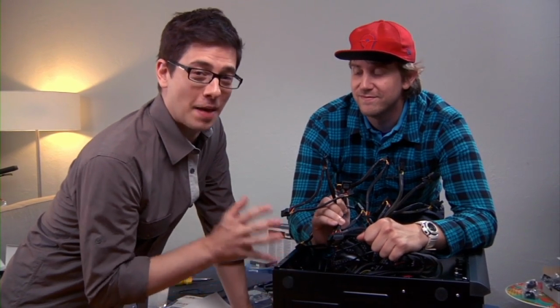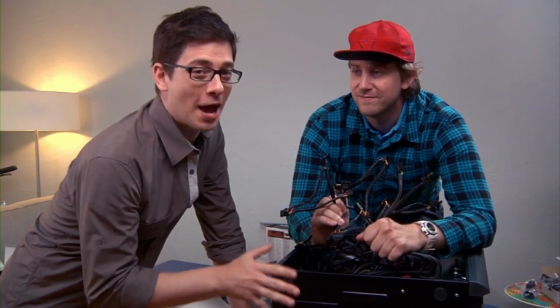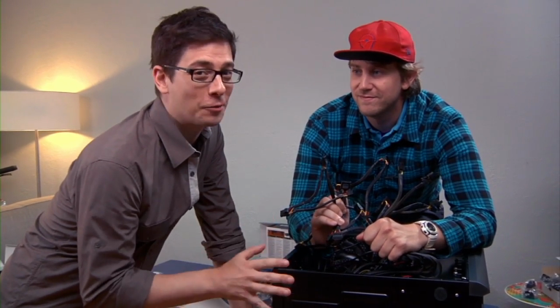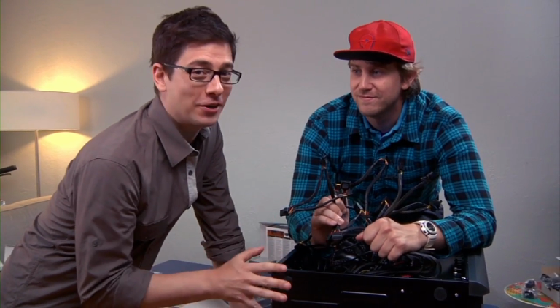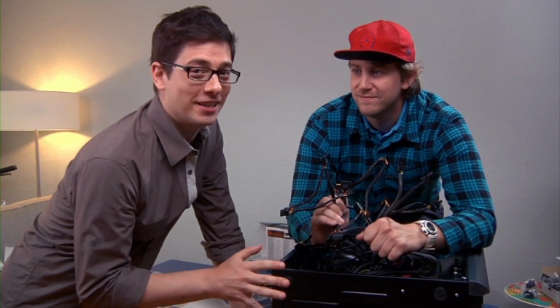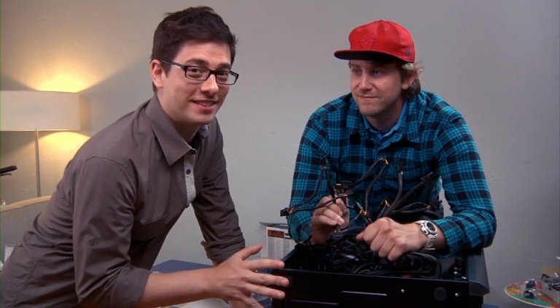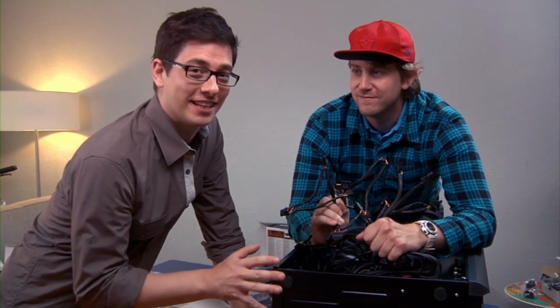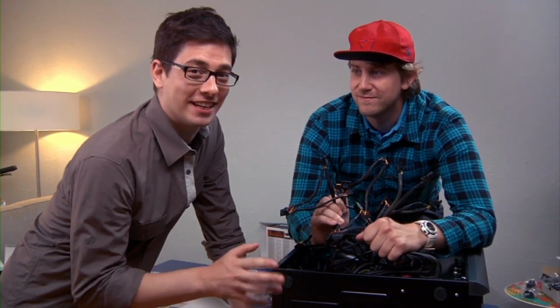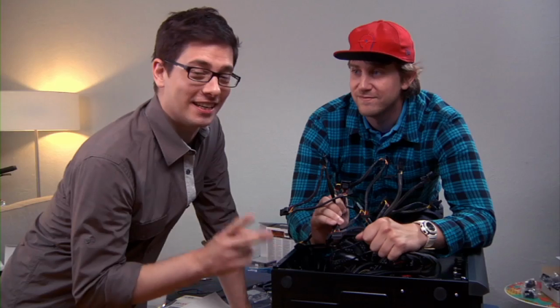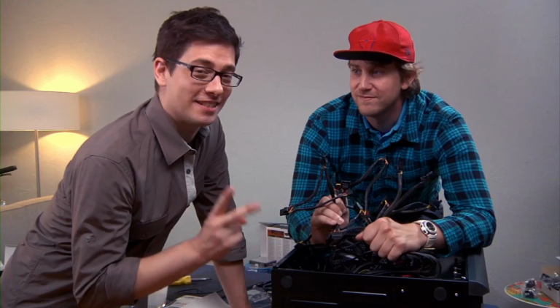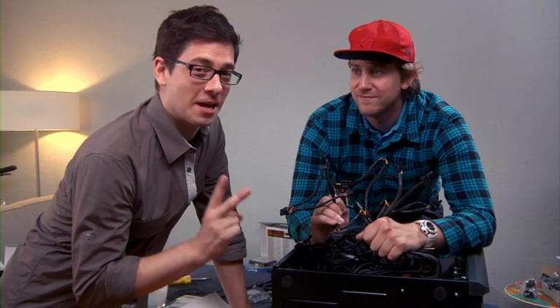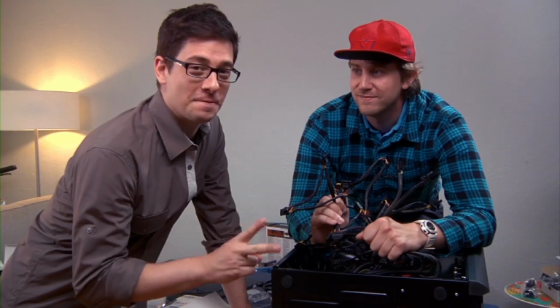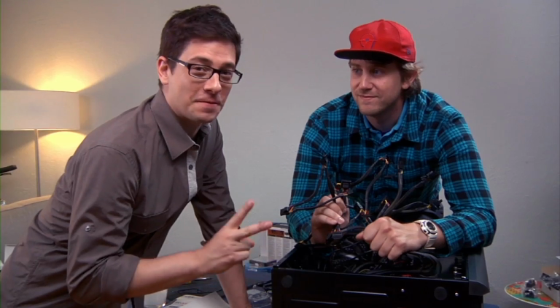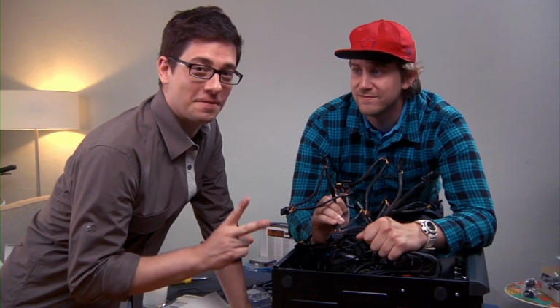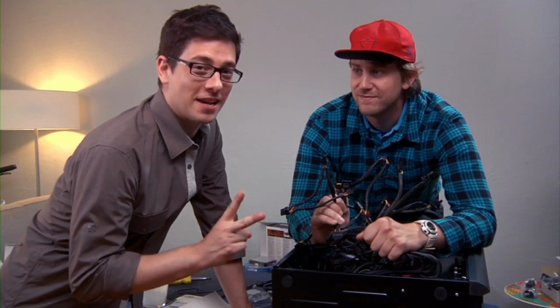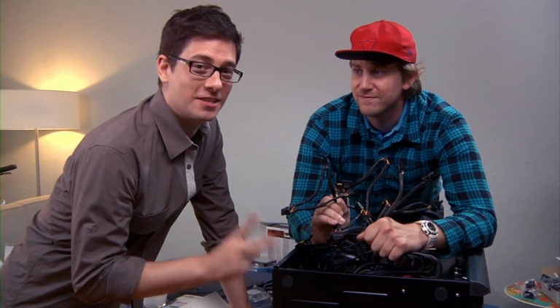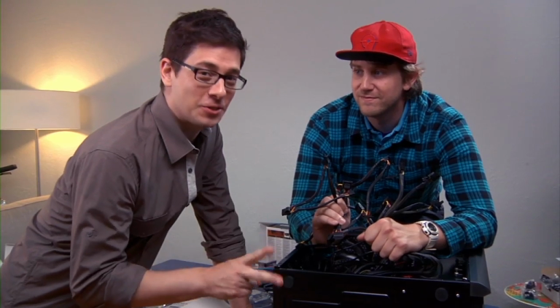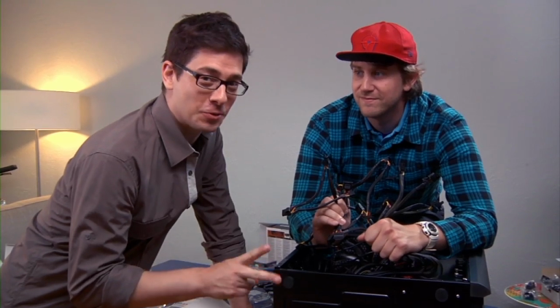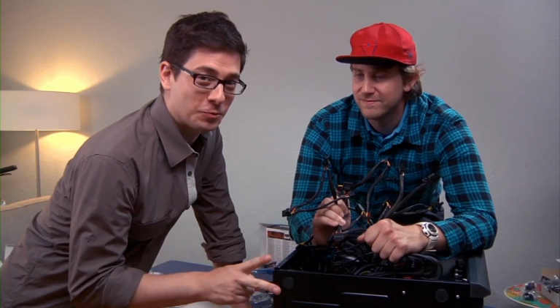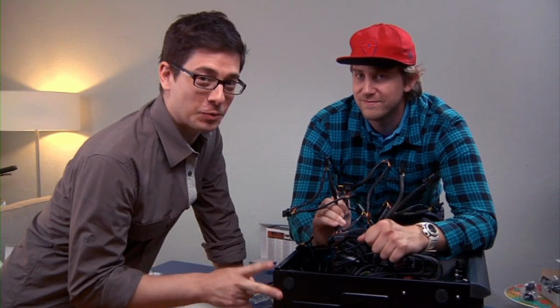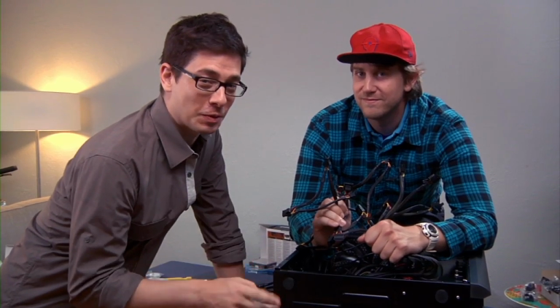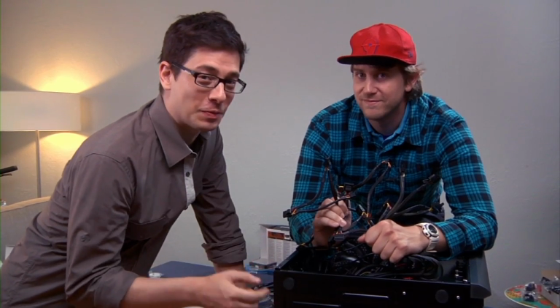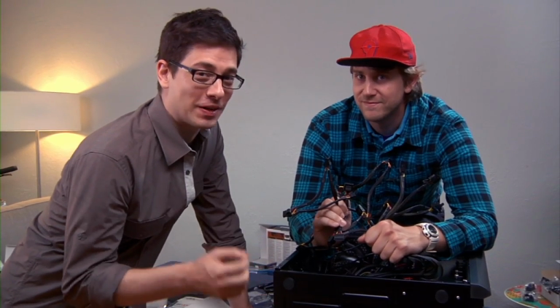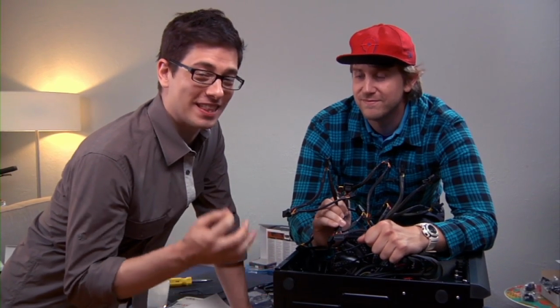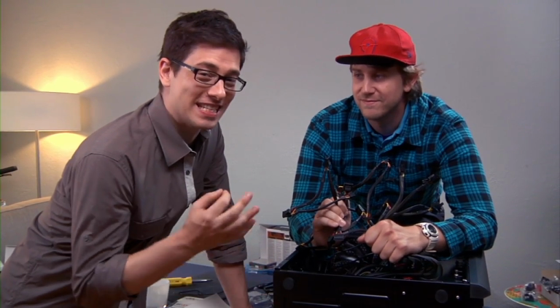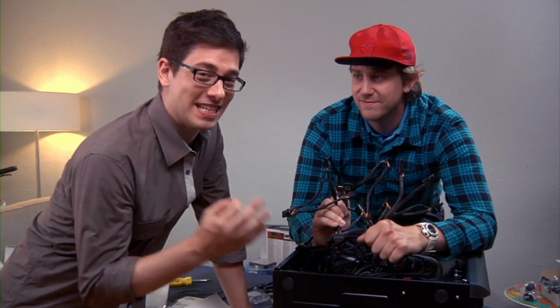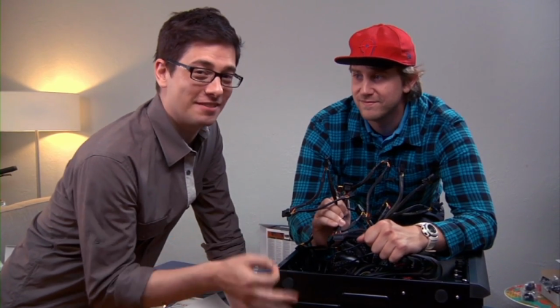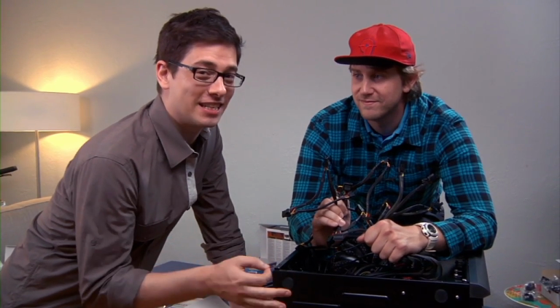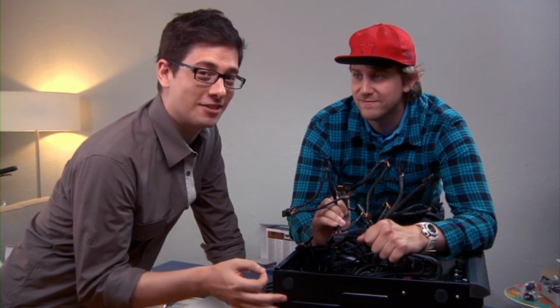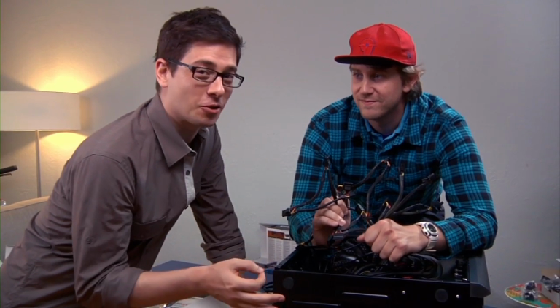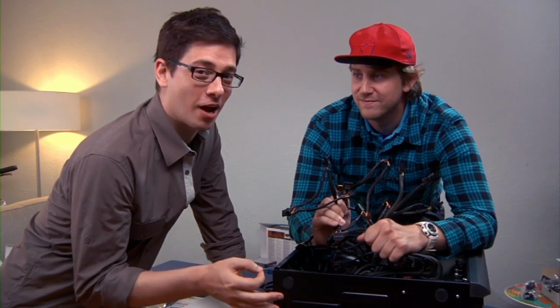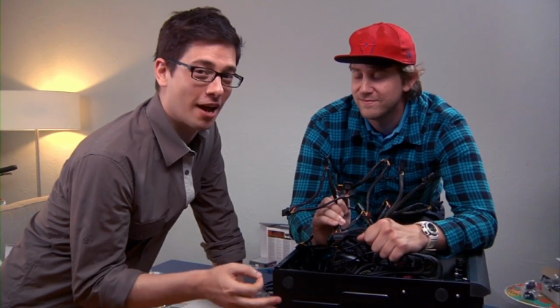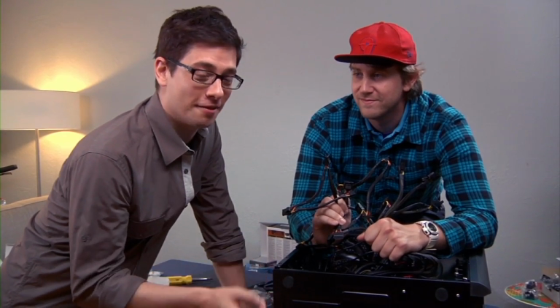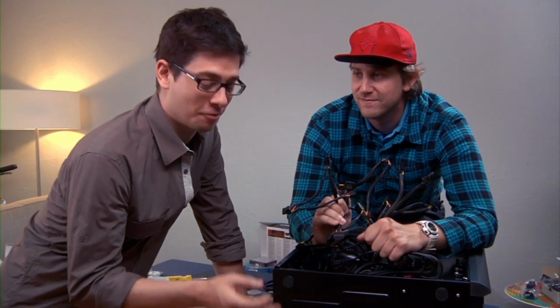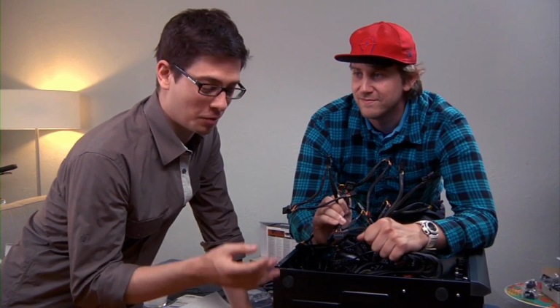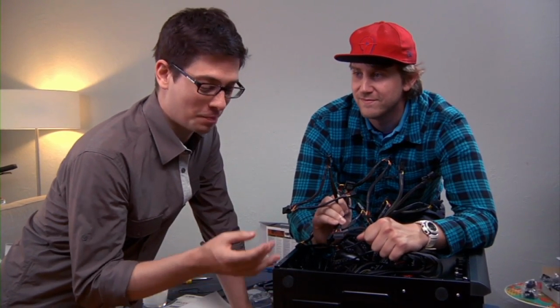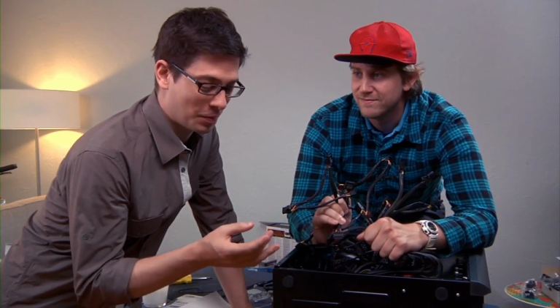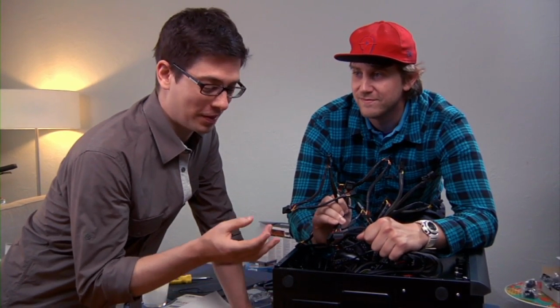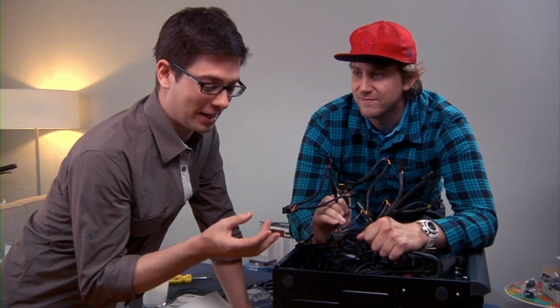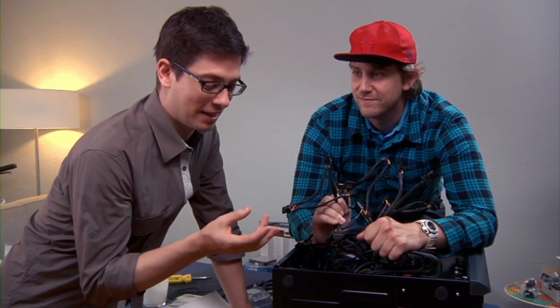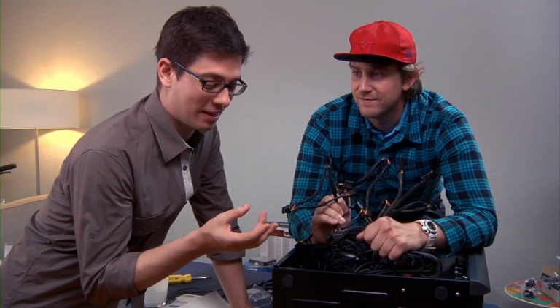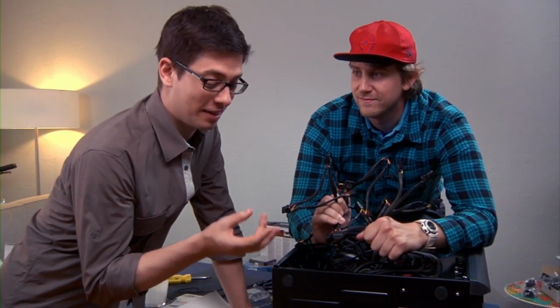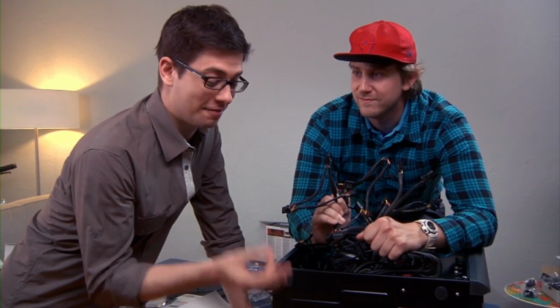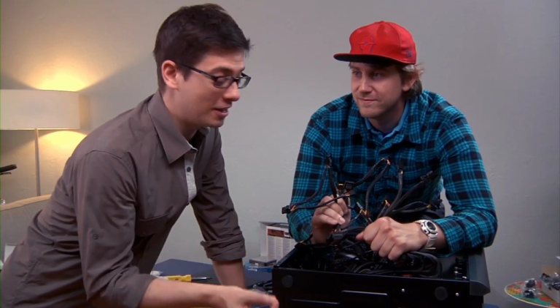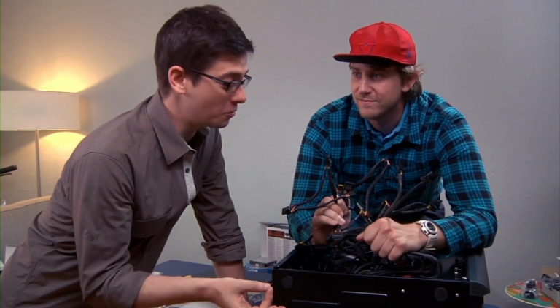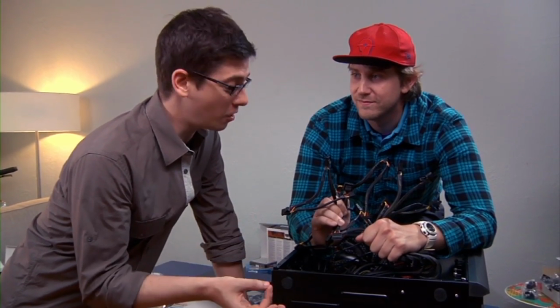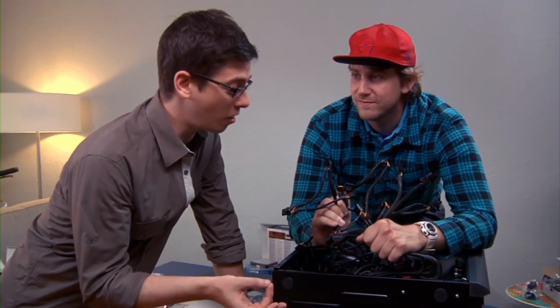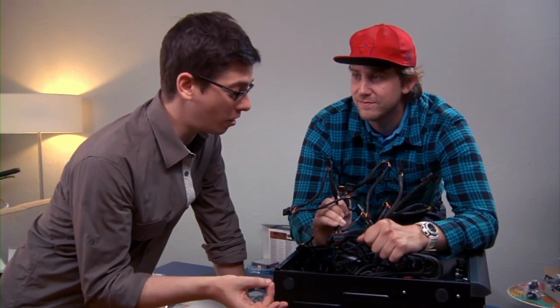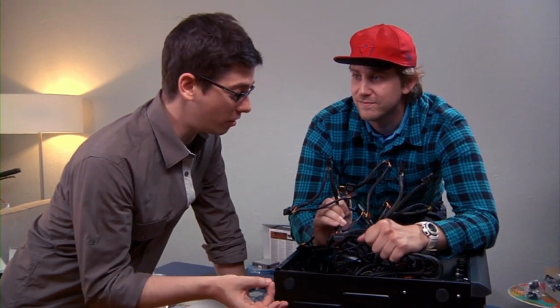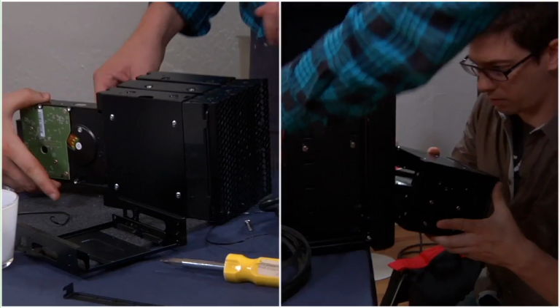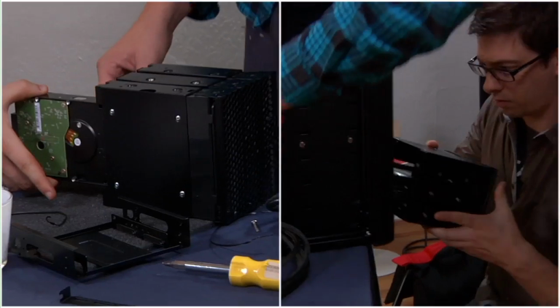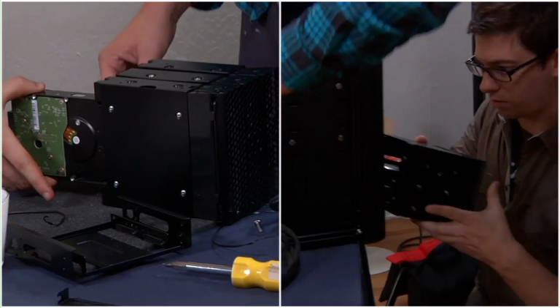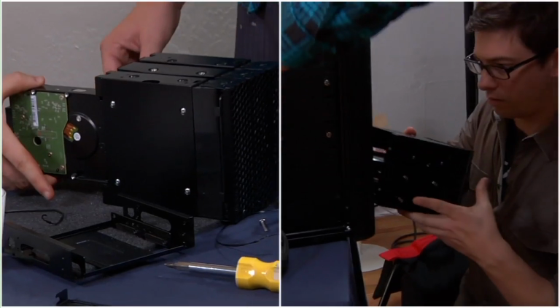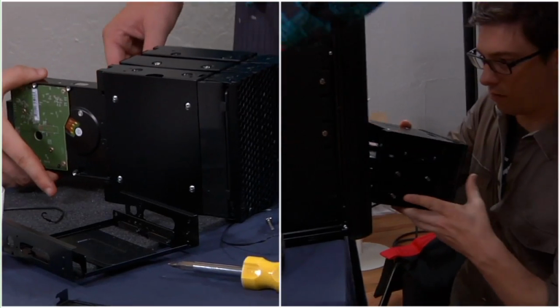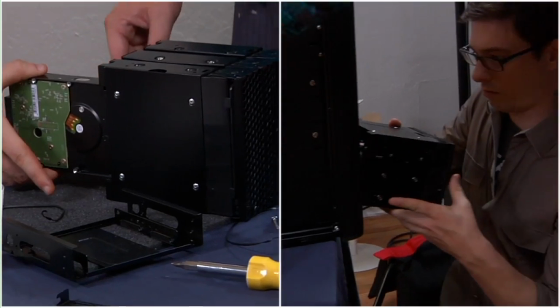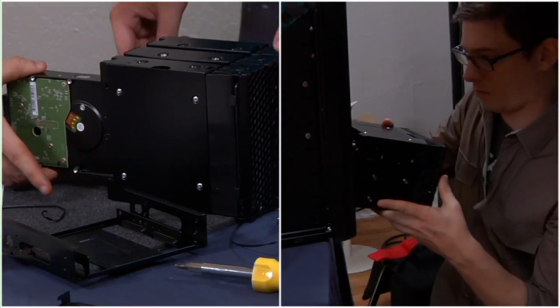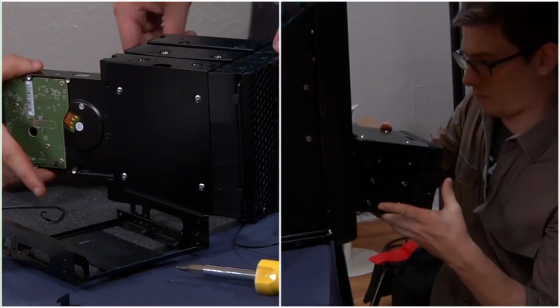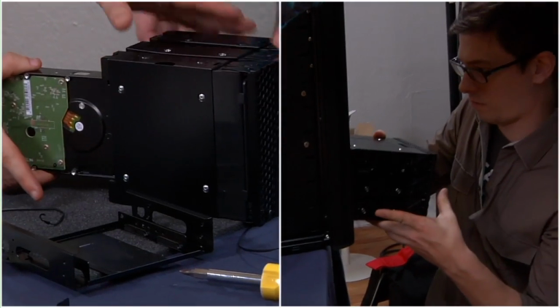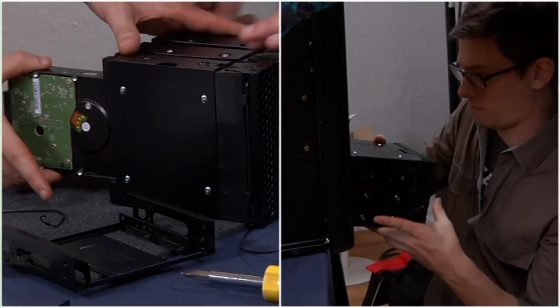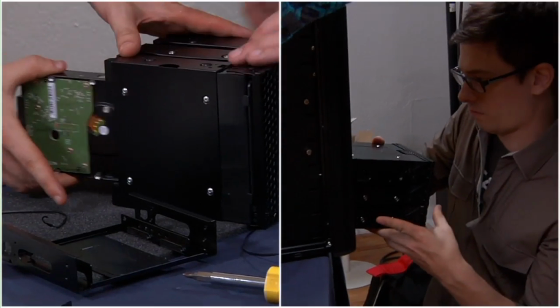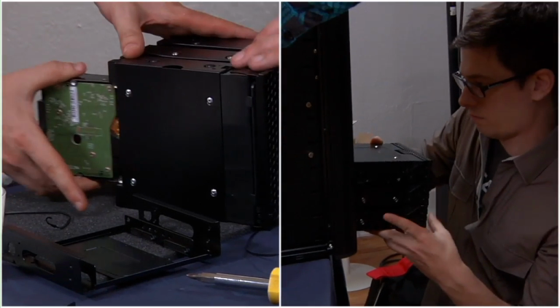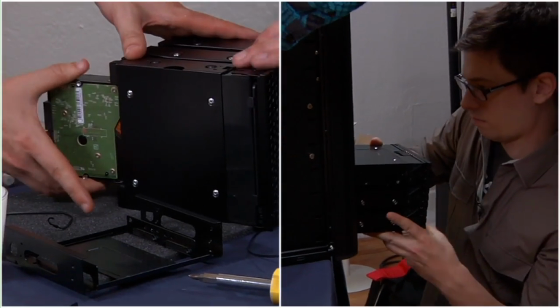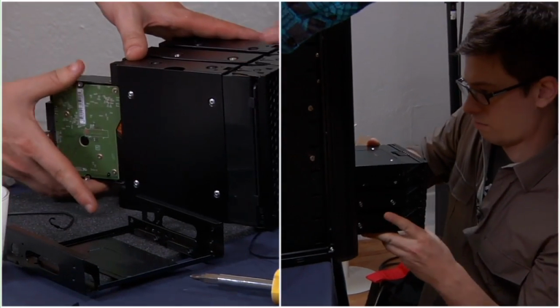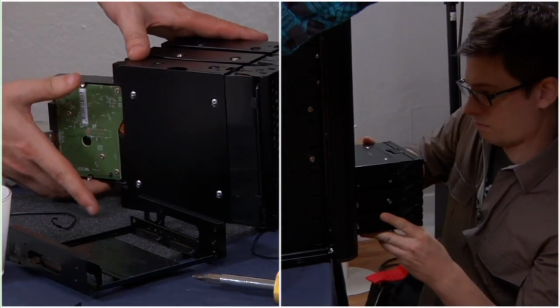It is time for phase two, where we put in the DVD drive, we put in the video card, and we put in the hard drives.